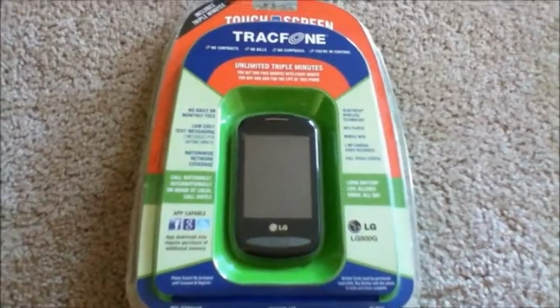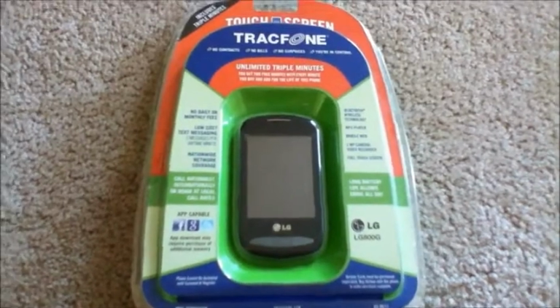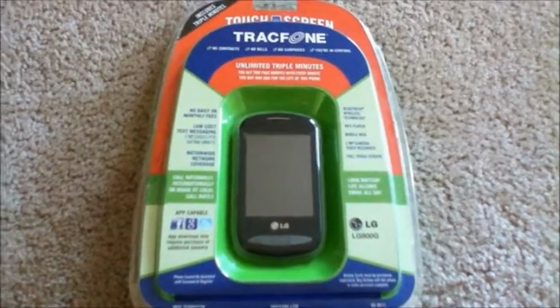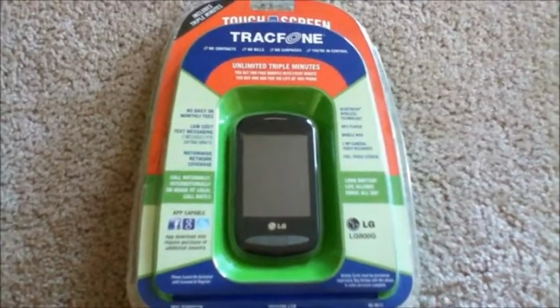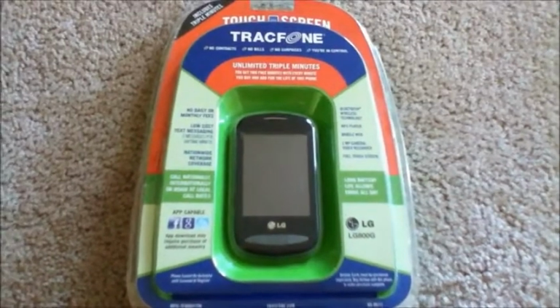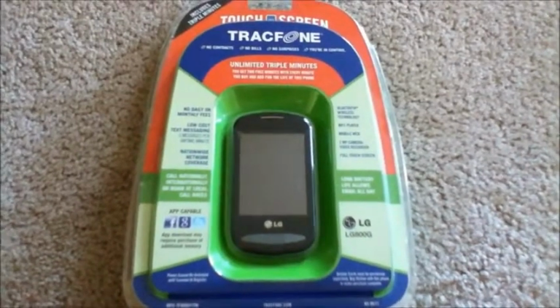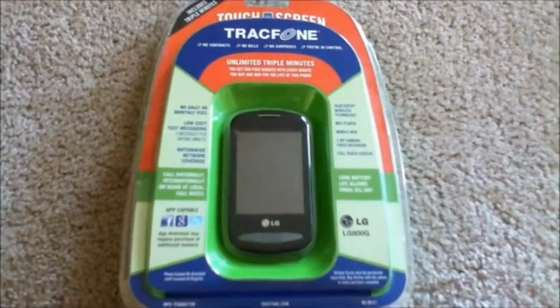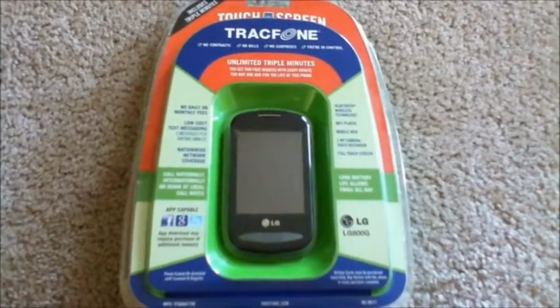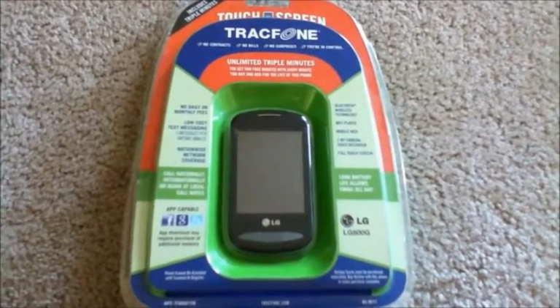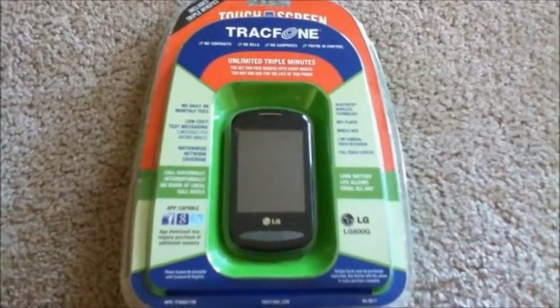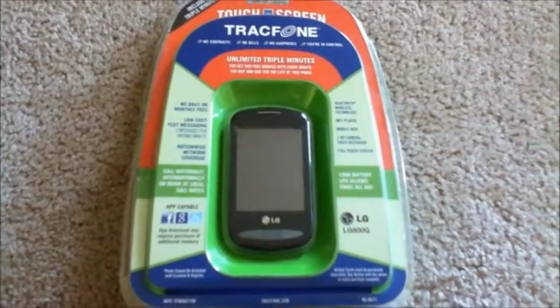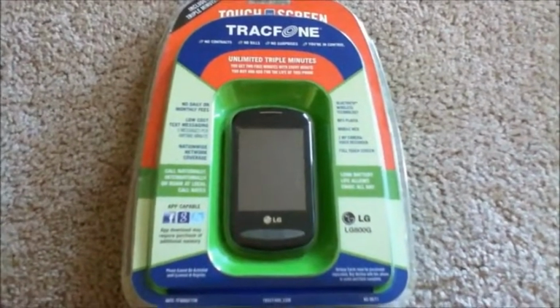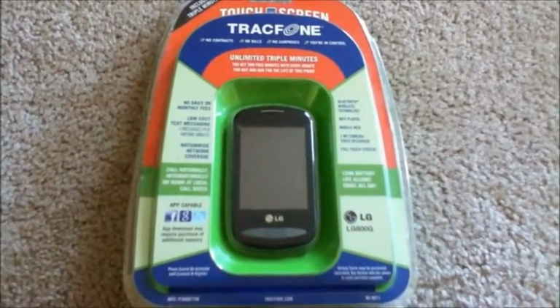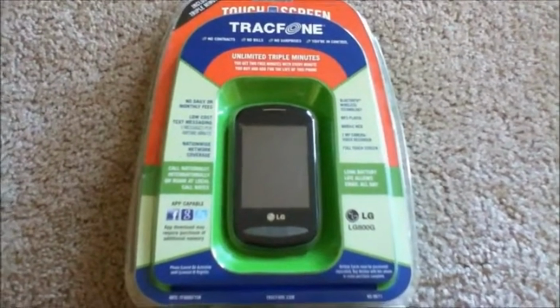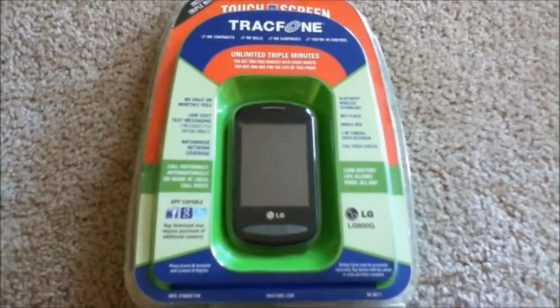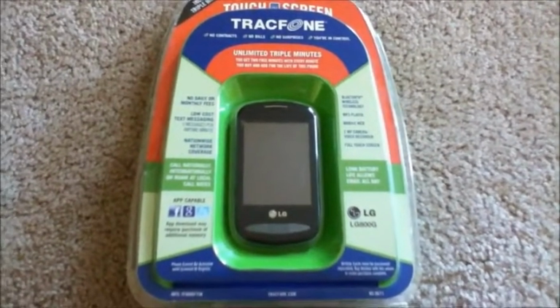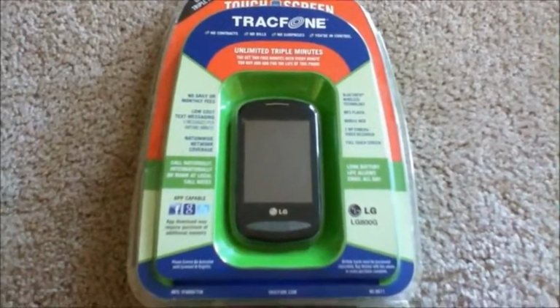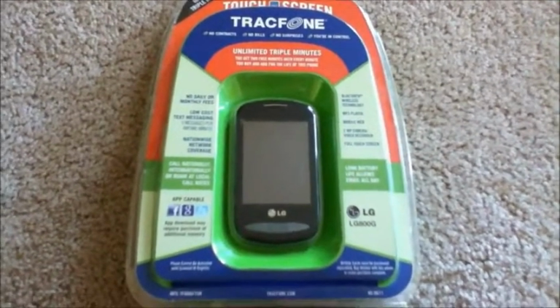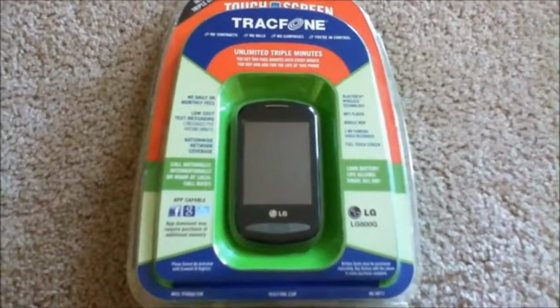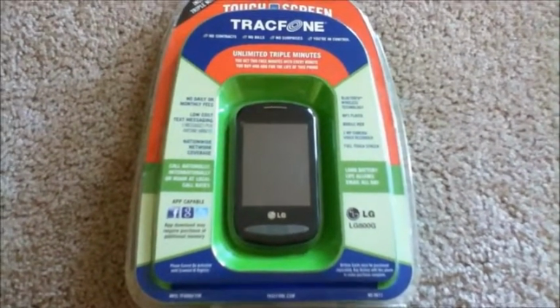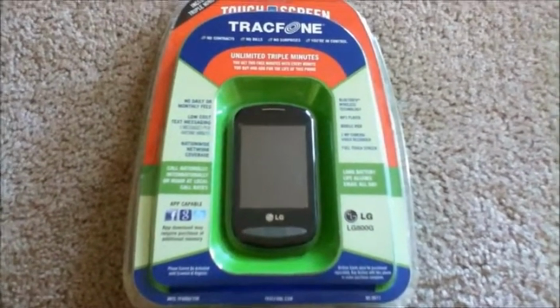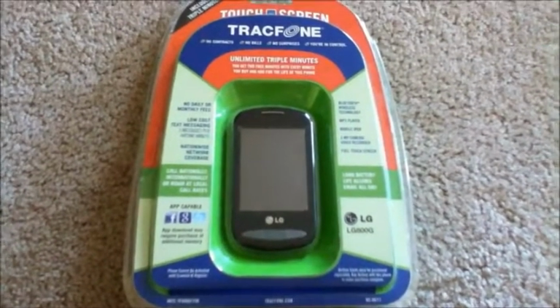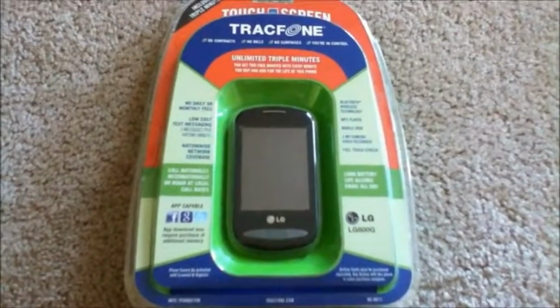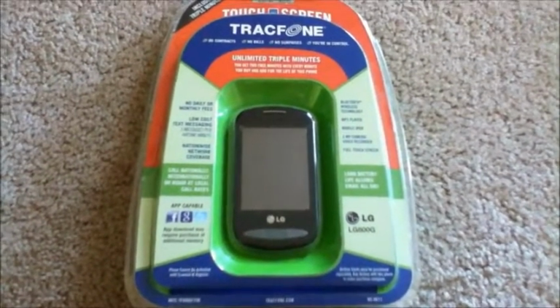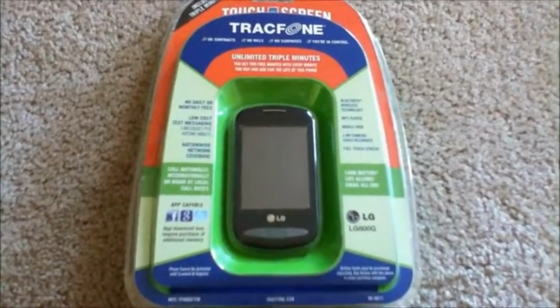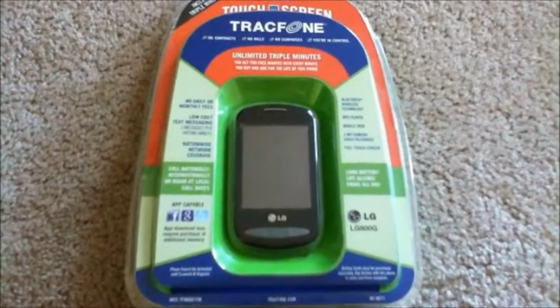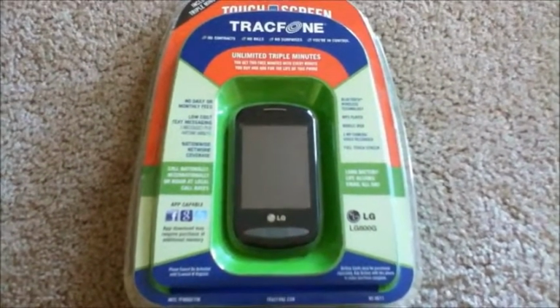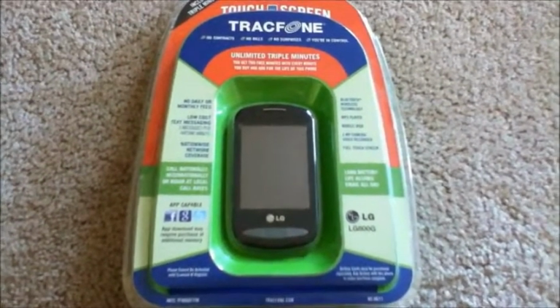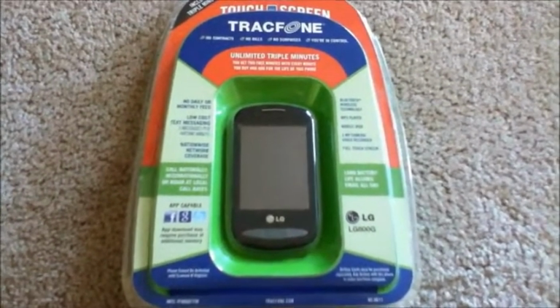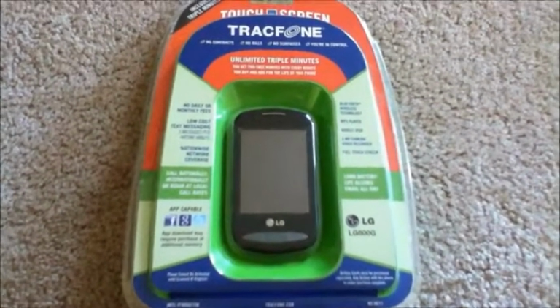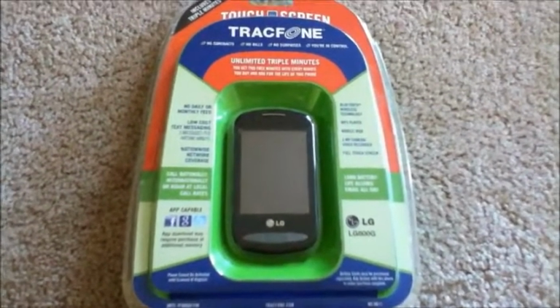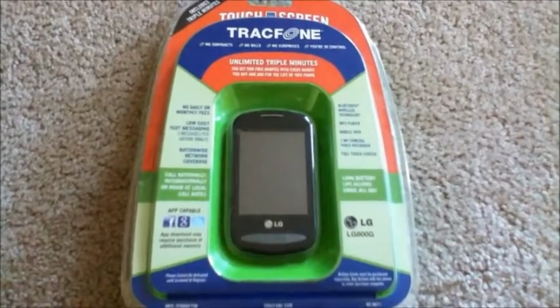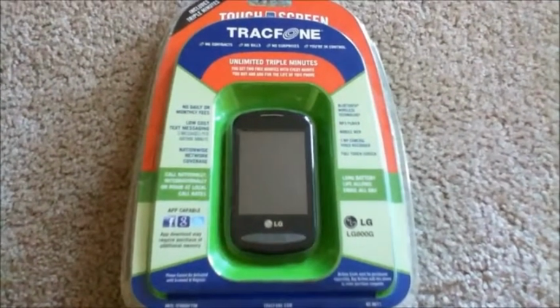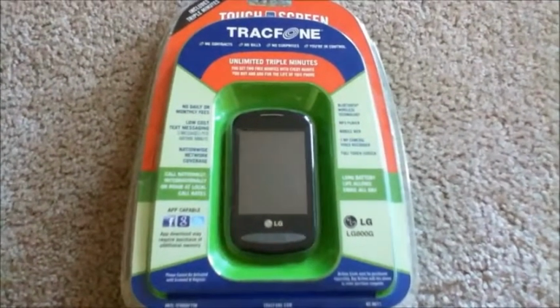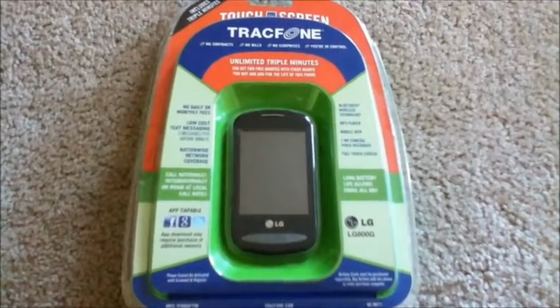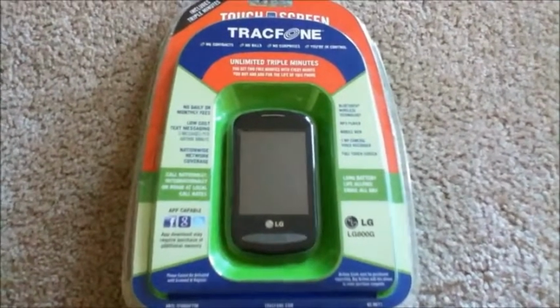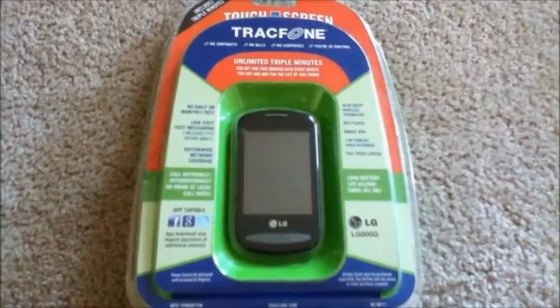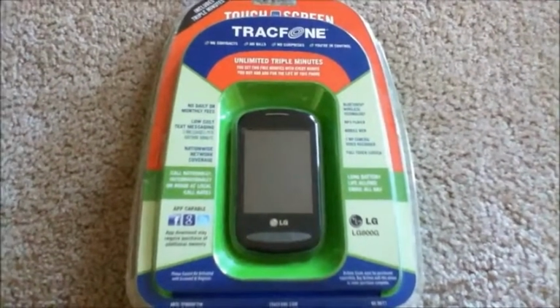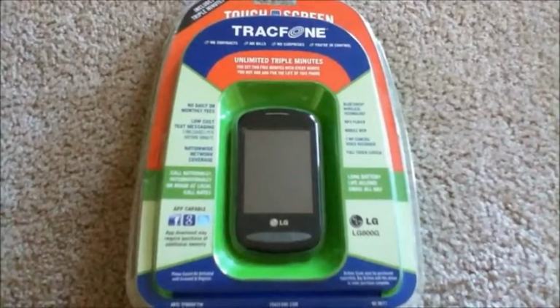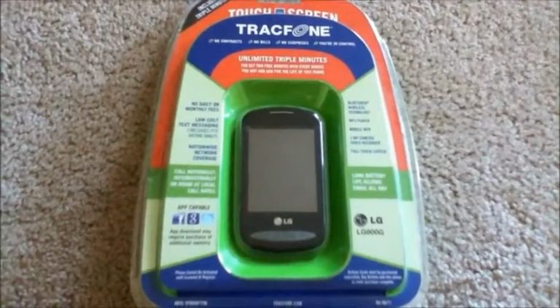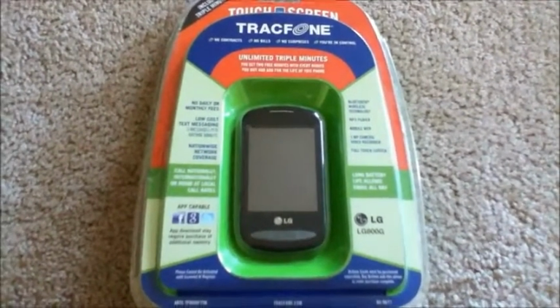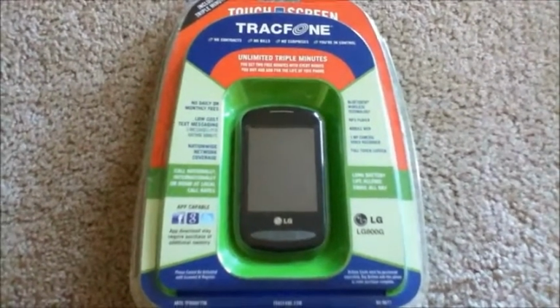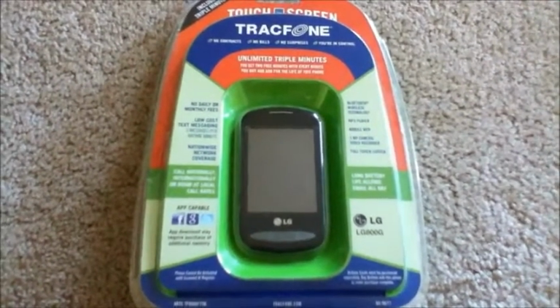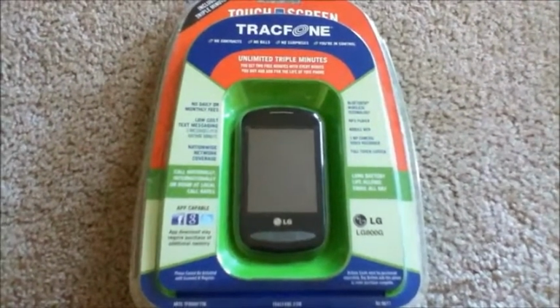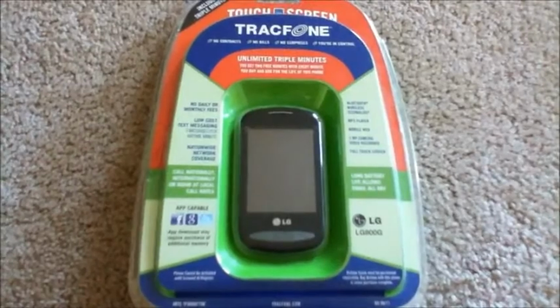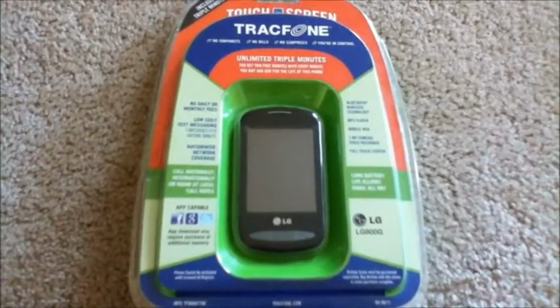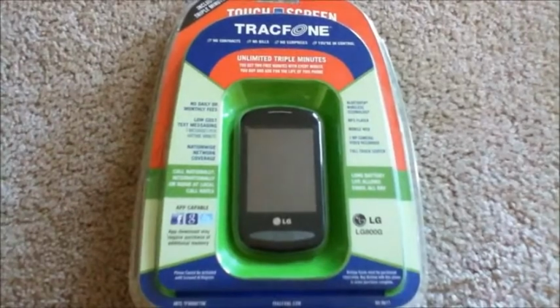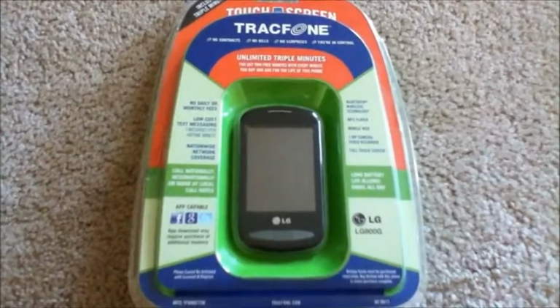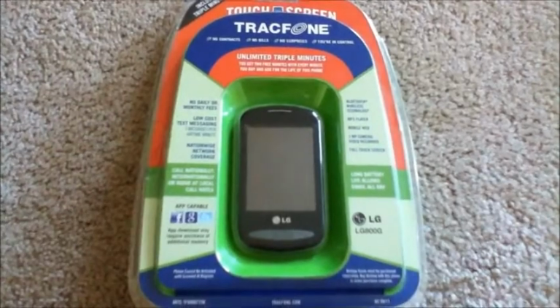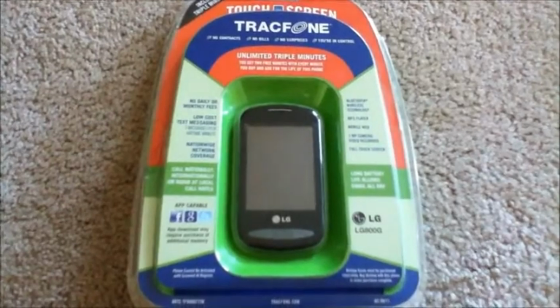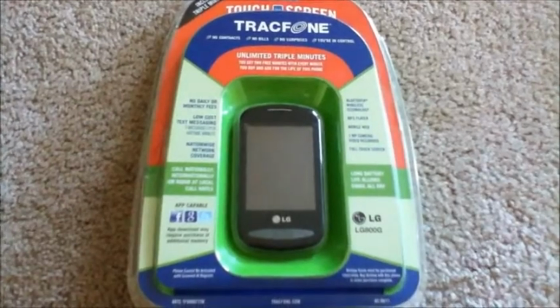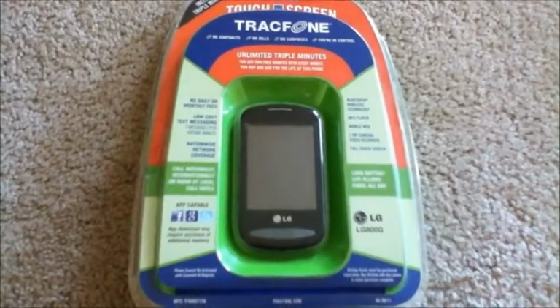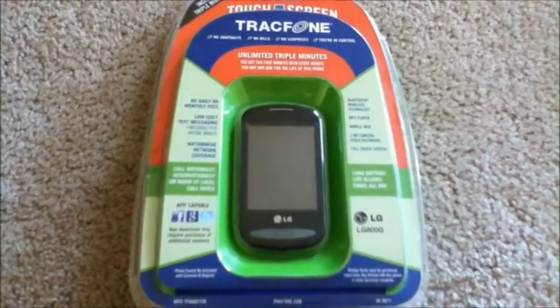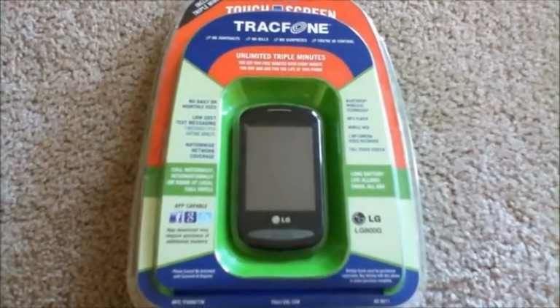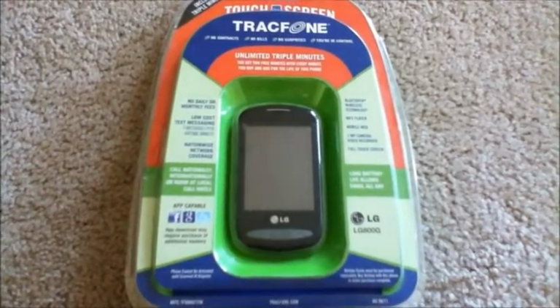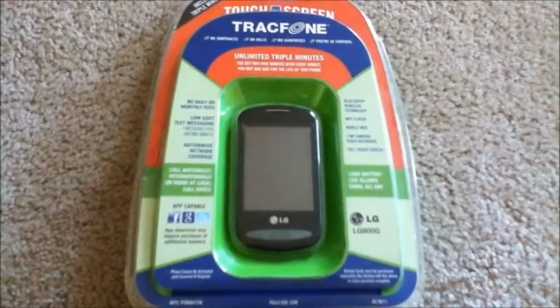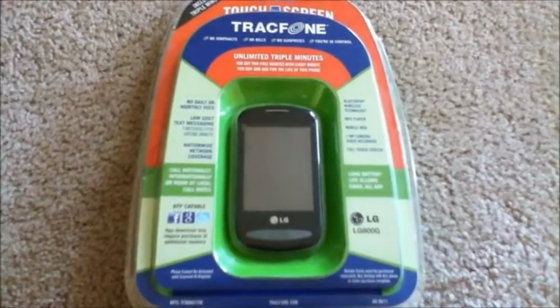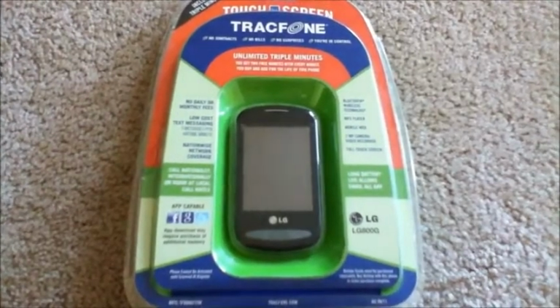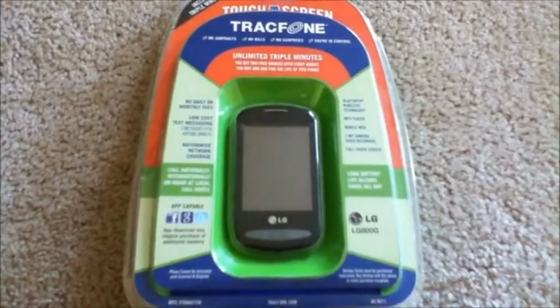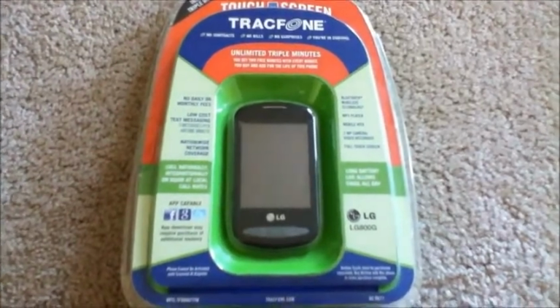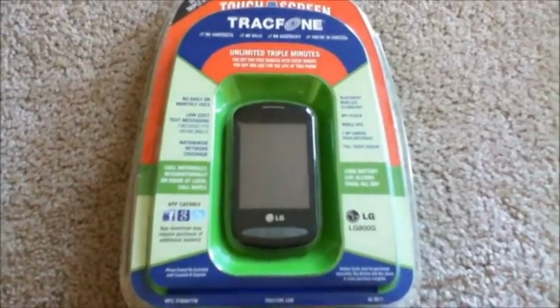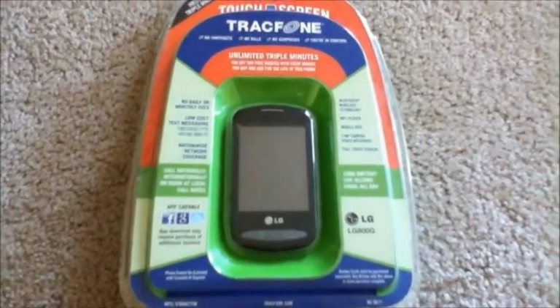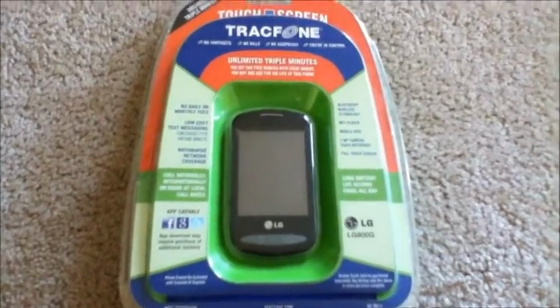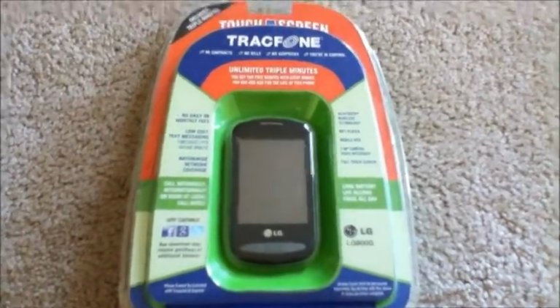Hello YouTube, Mobile Technology Reviews here, and today I'm going to be unboxing the TrackPhone LG 800G.